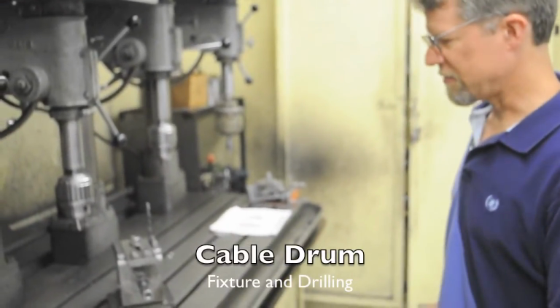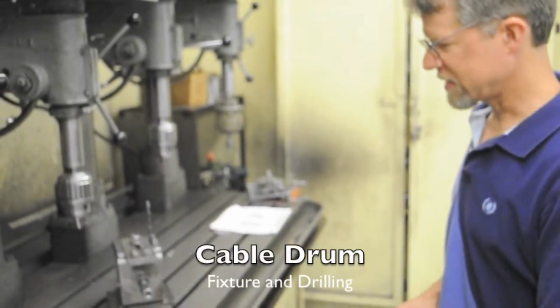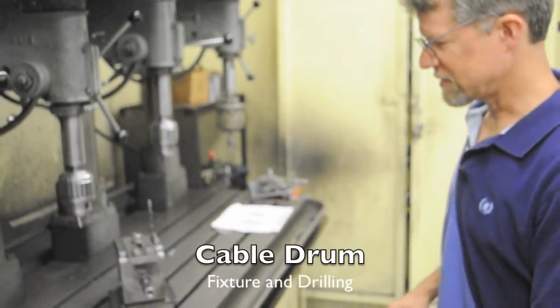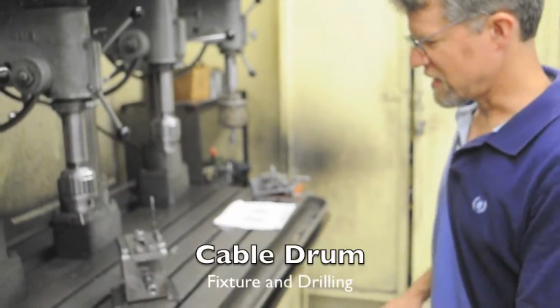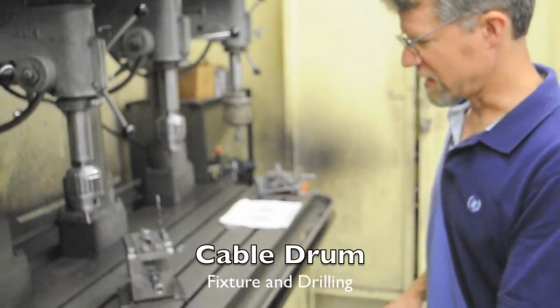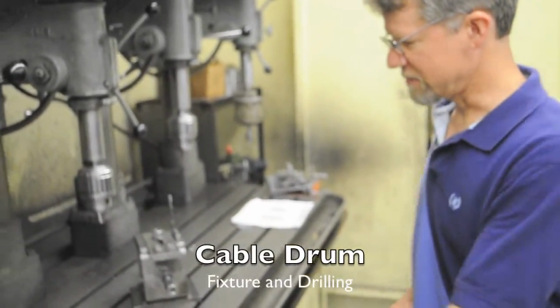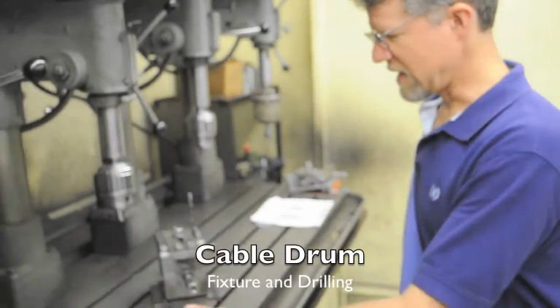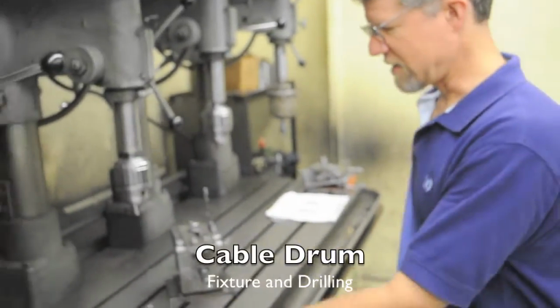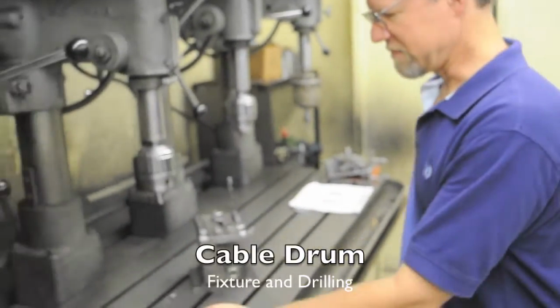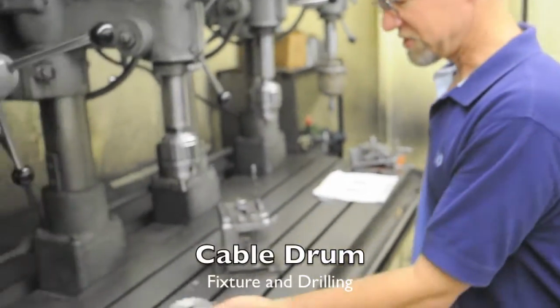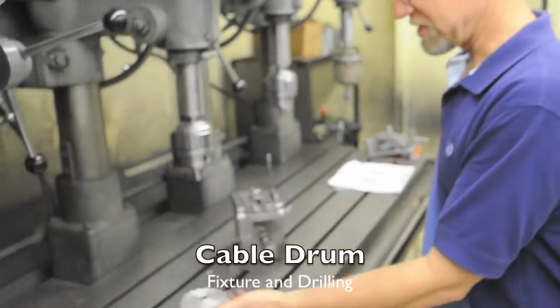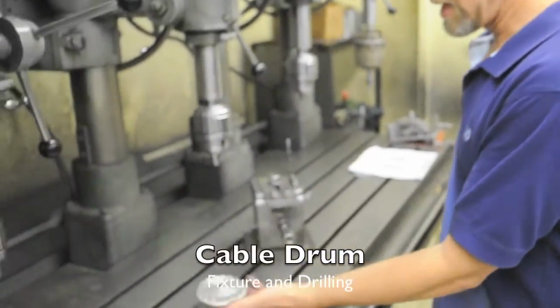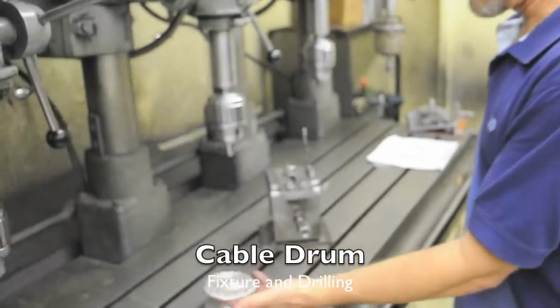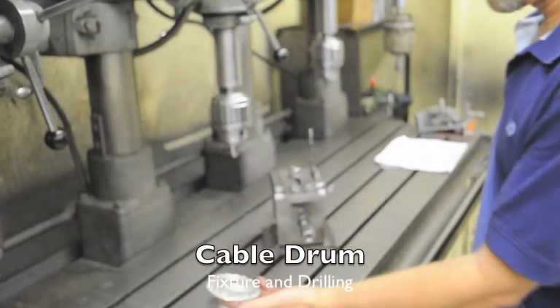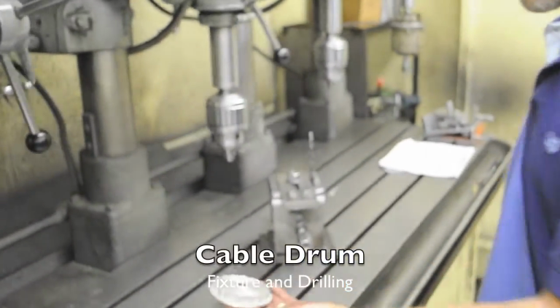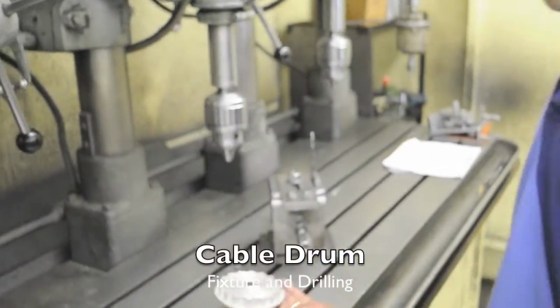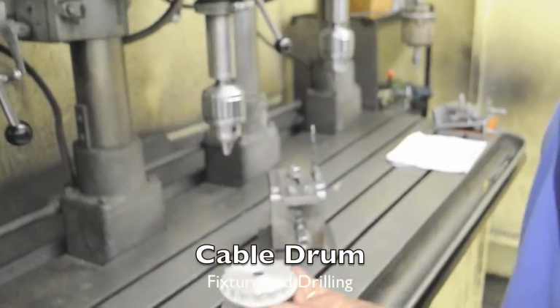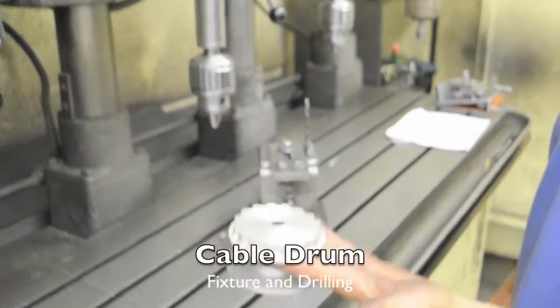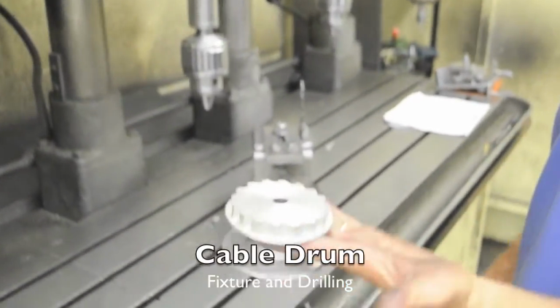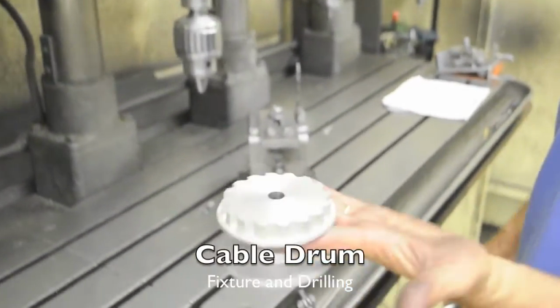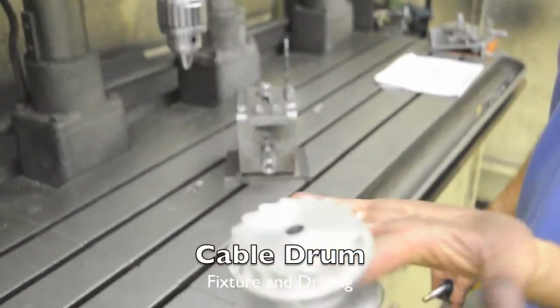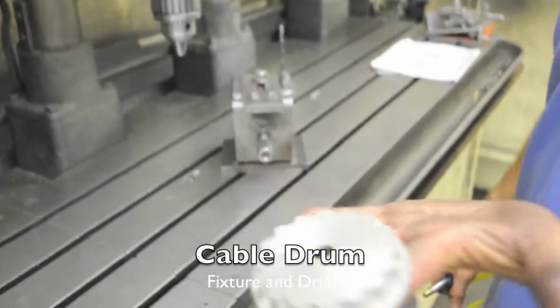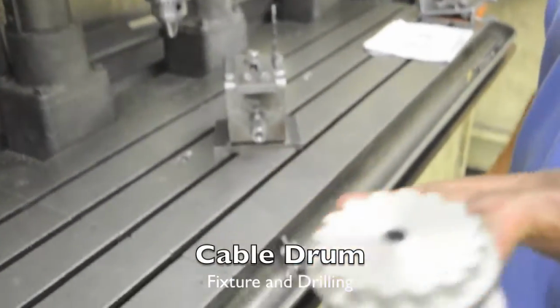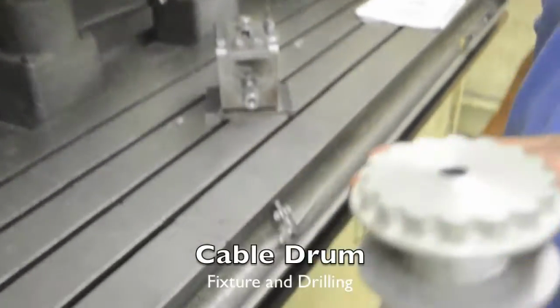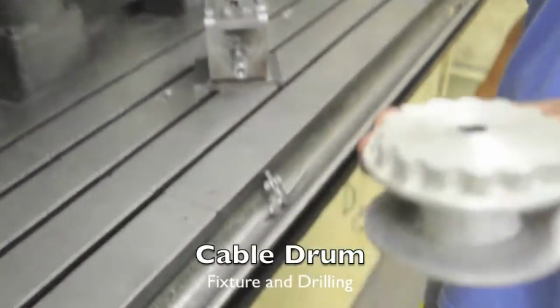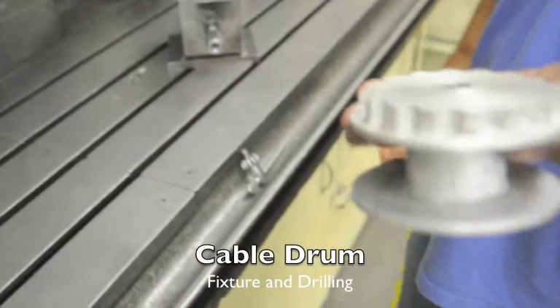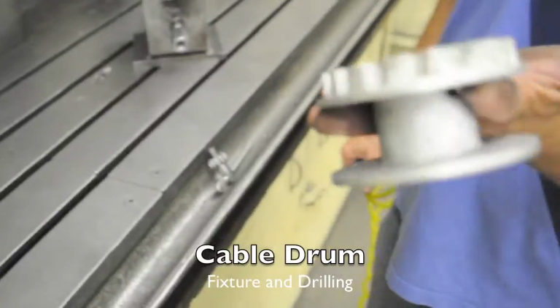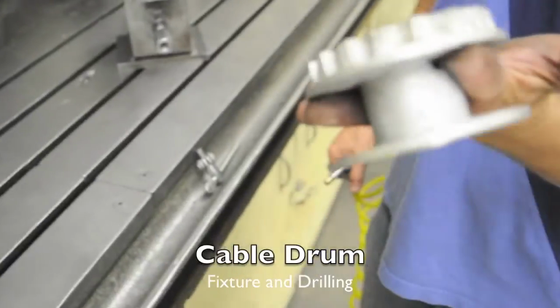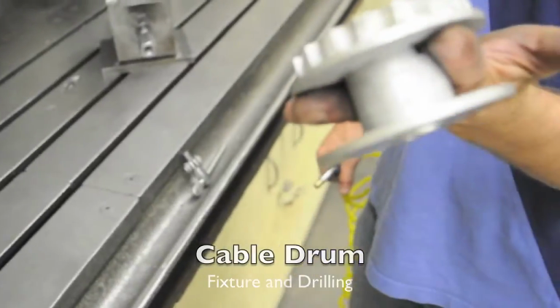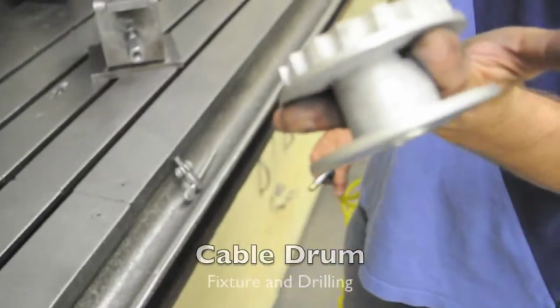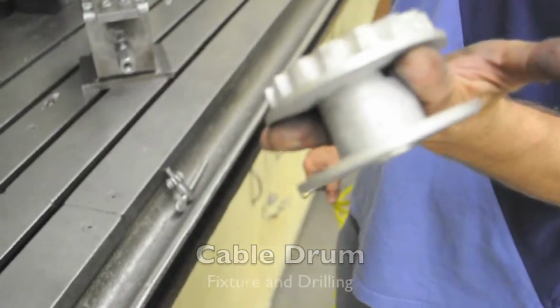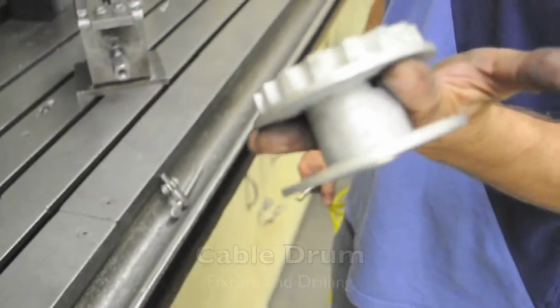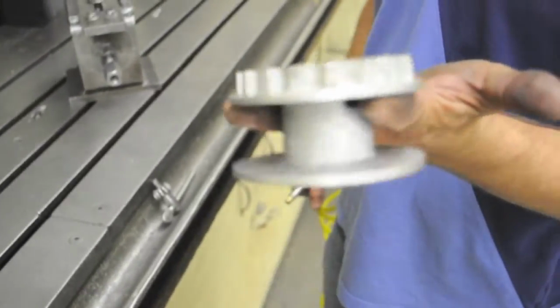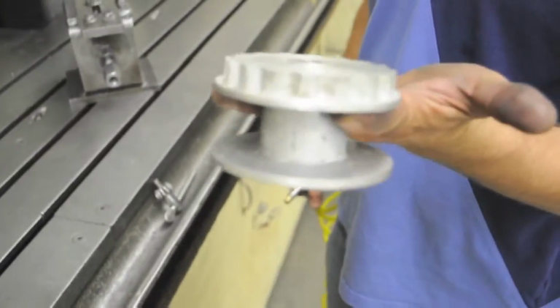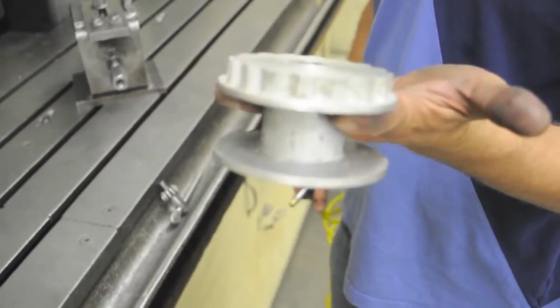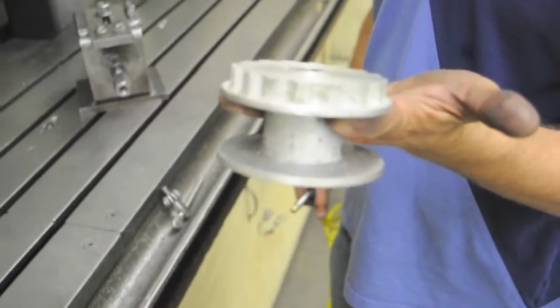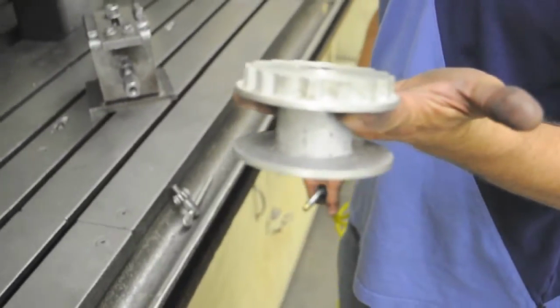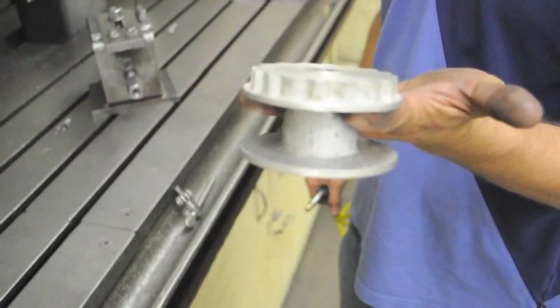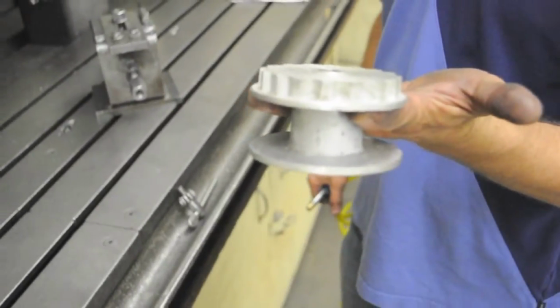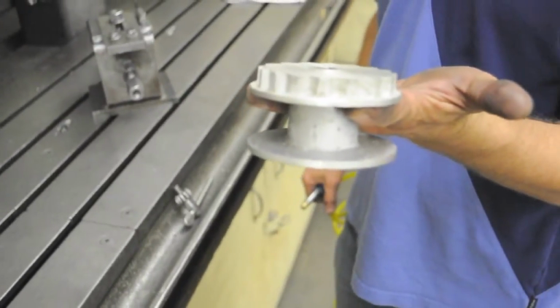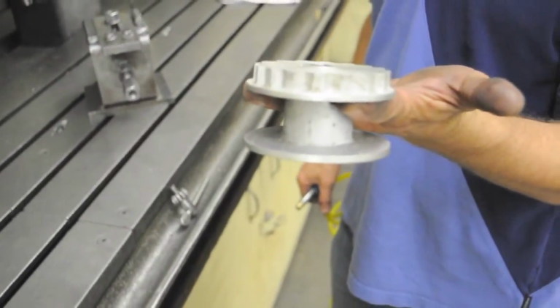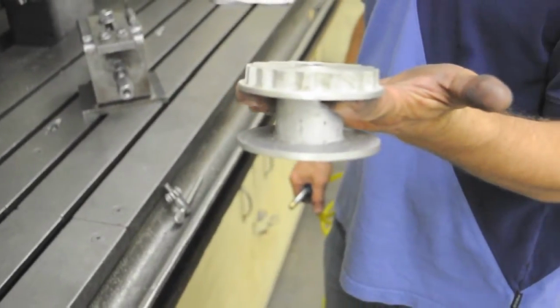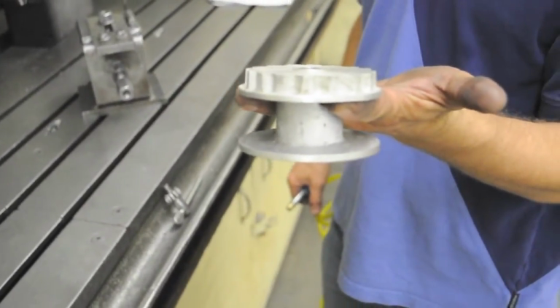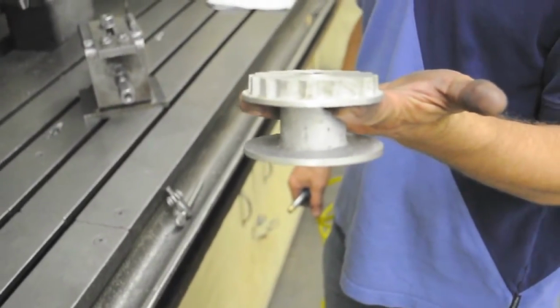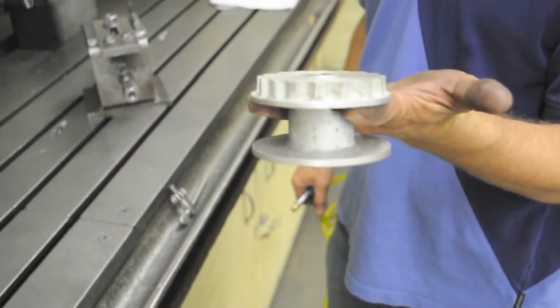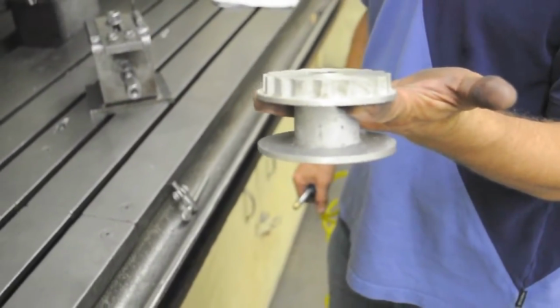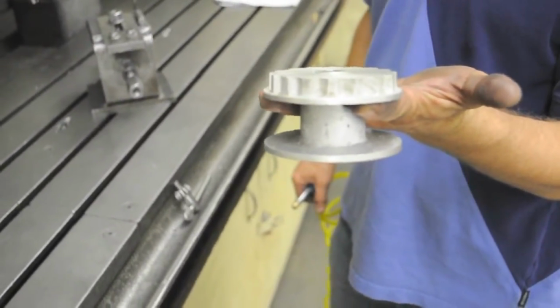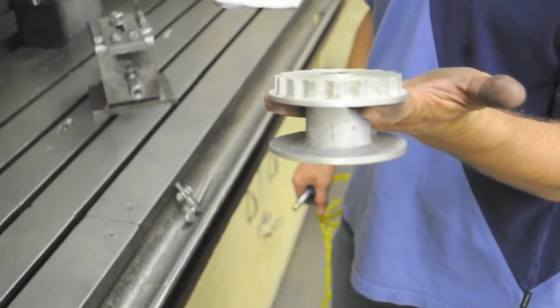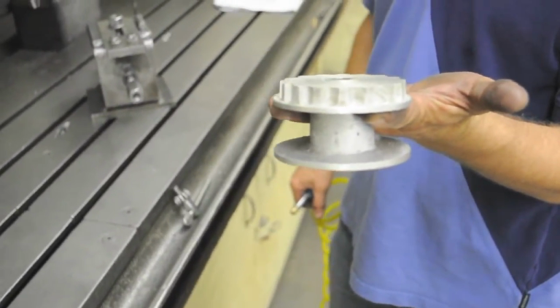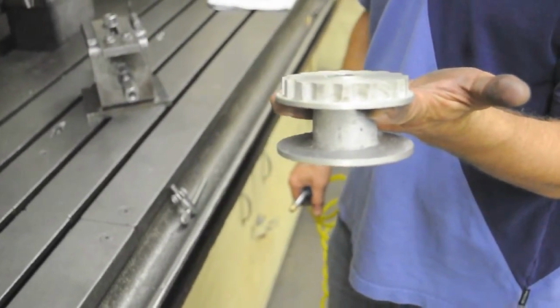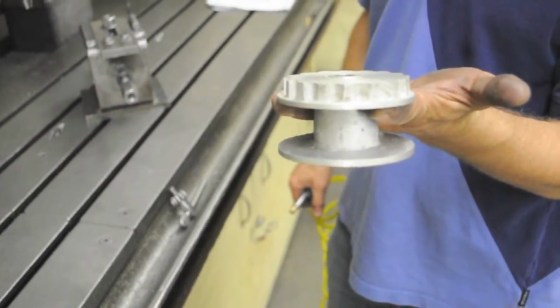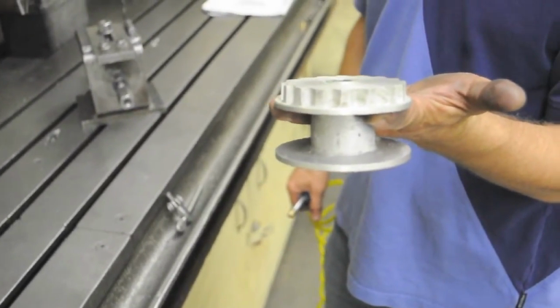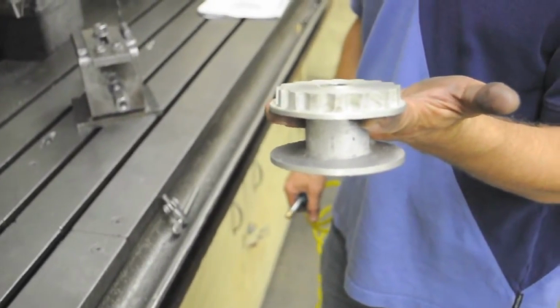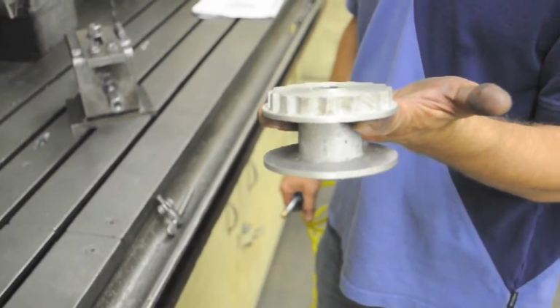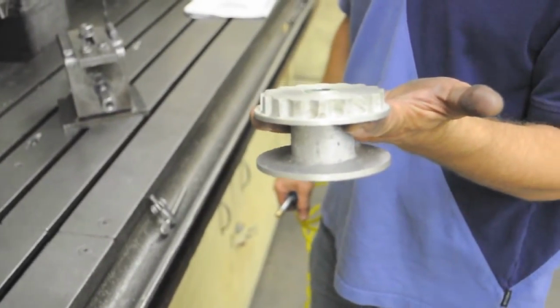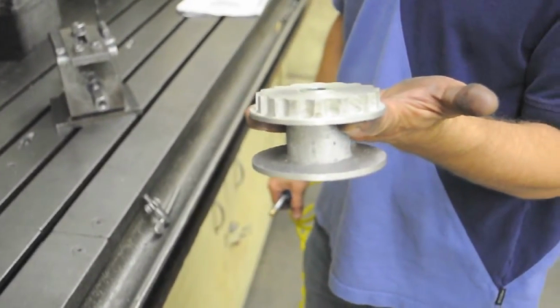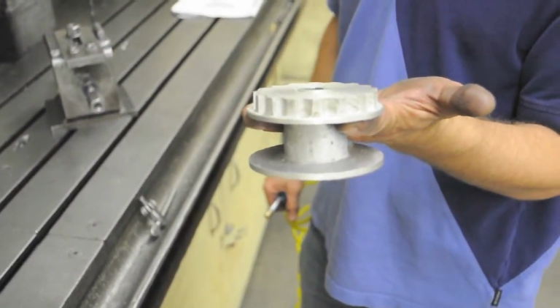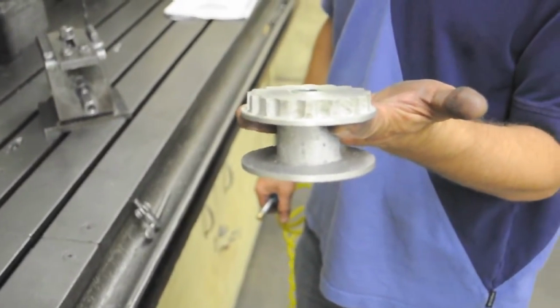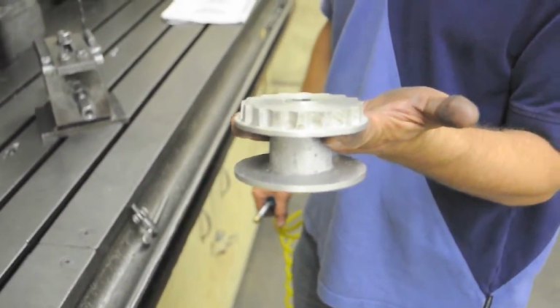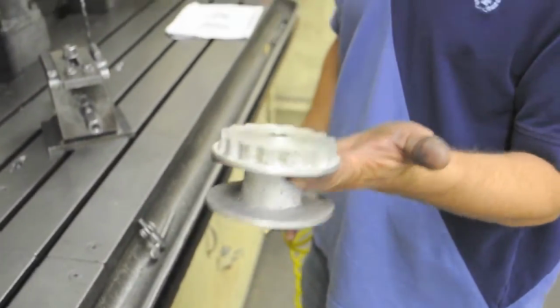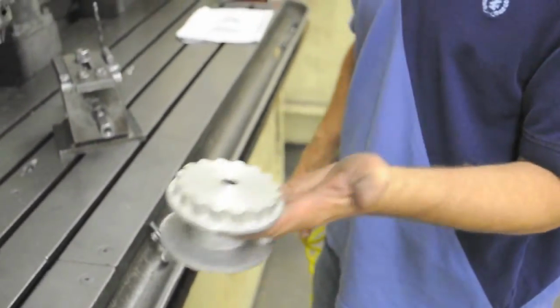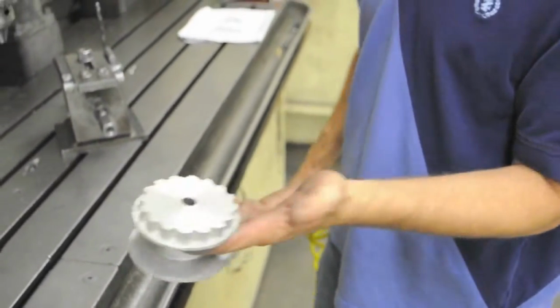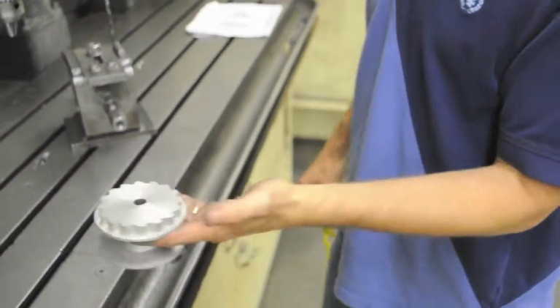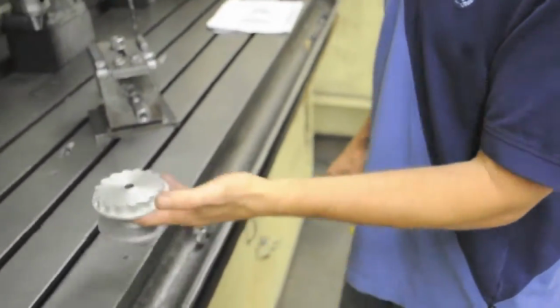Now we're going to talk about machining the cable drum — the 713 Tenzalloy cast aluminum cable drum.